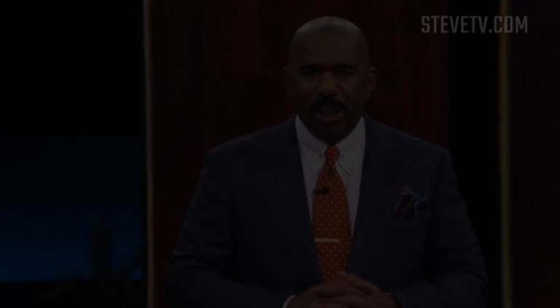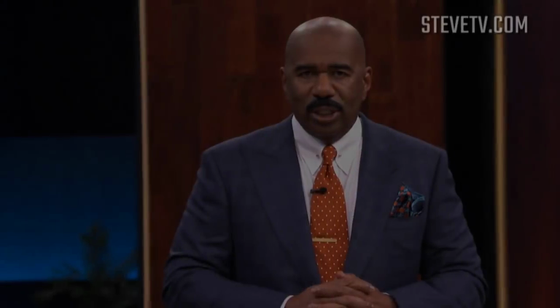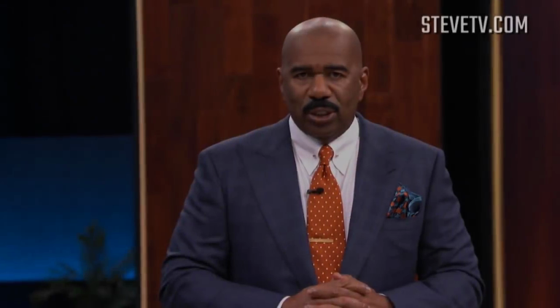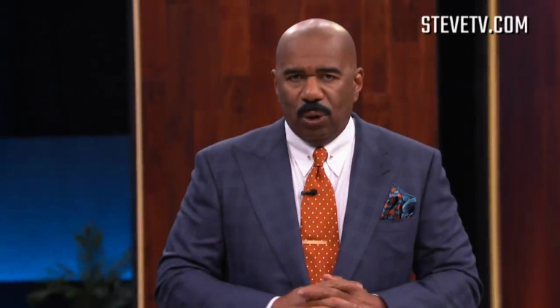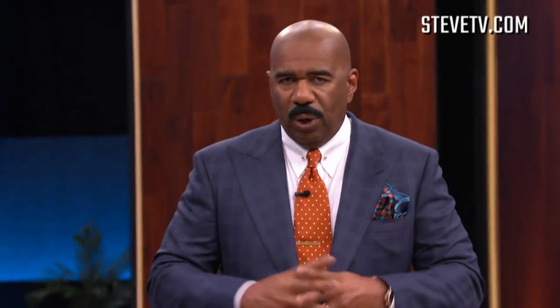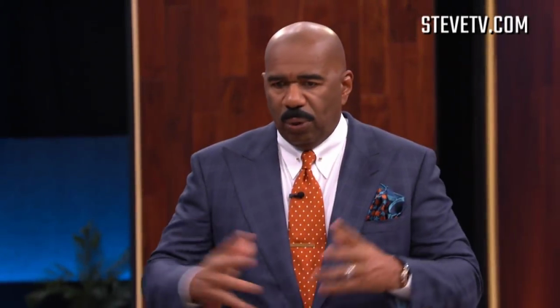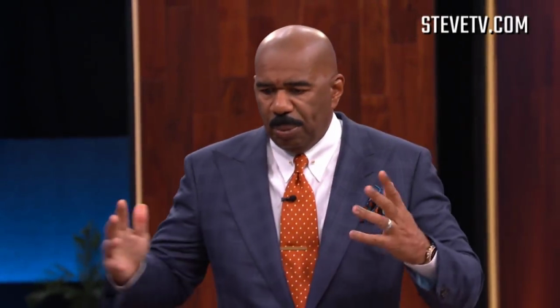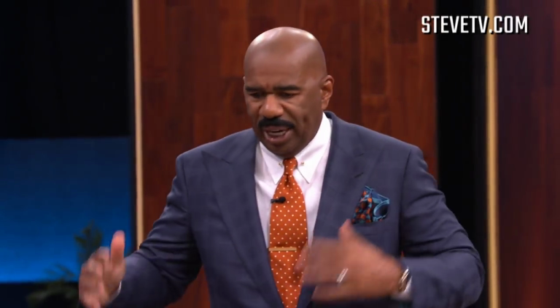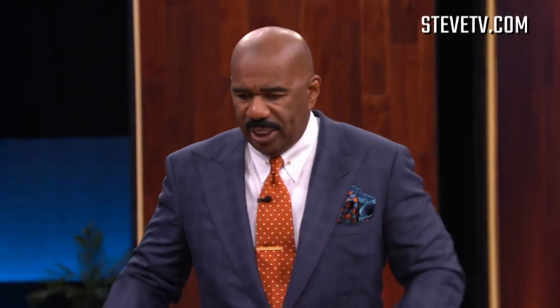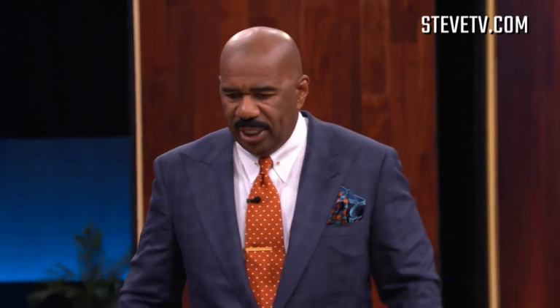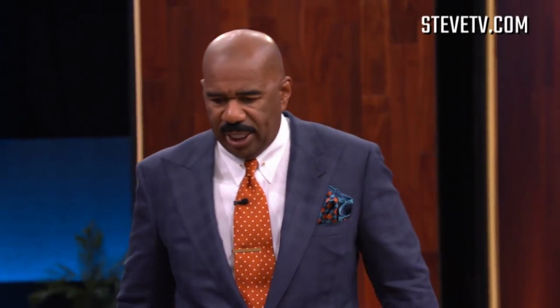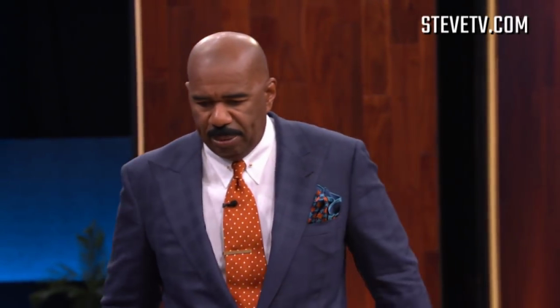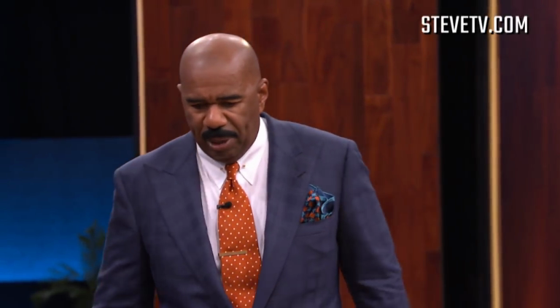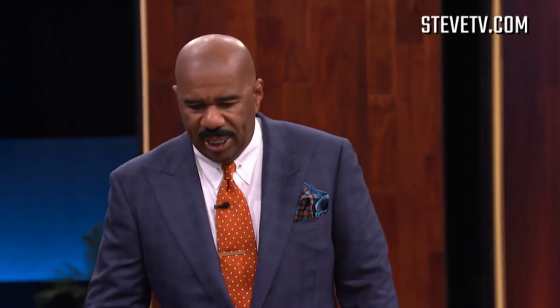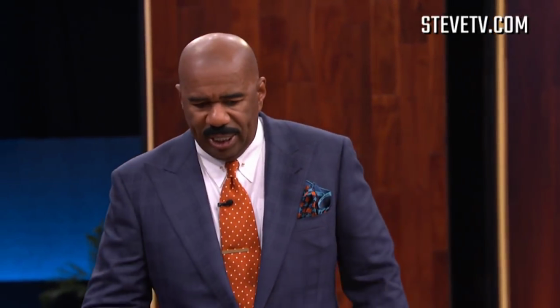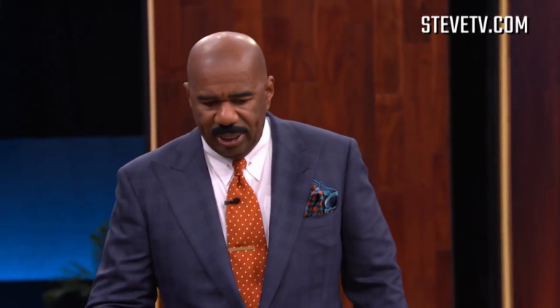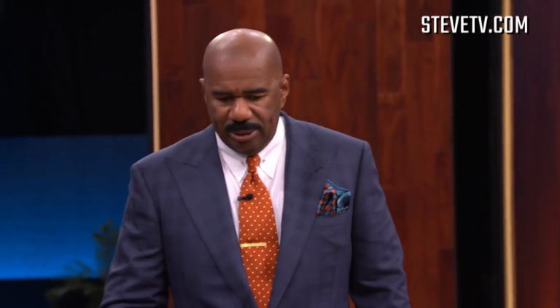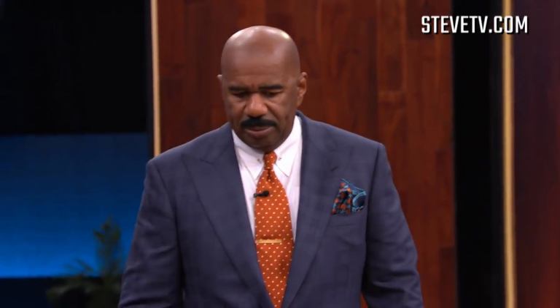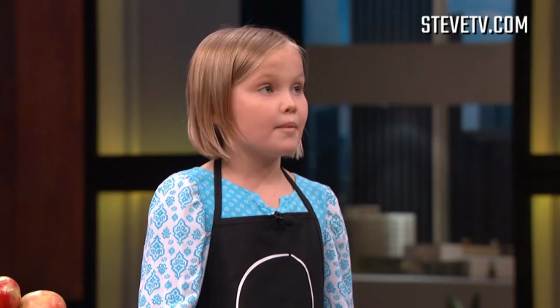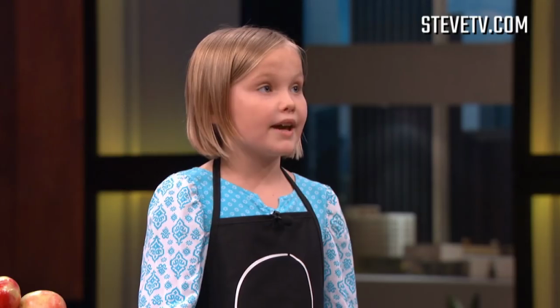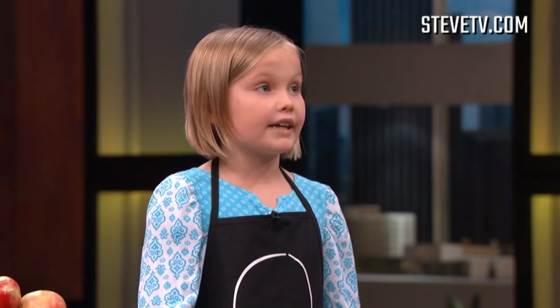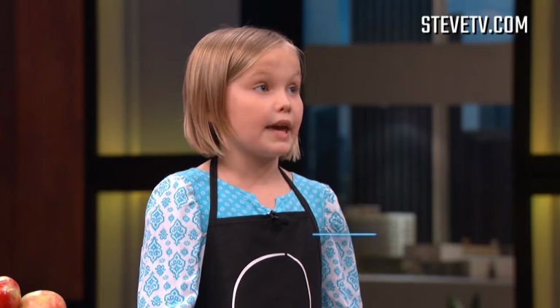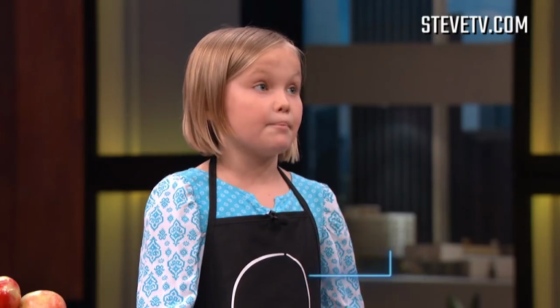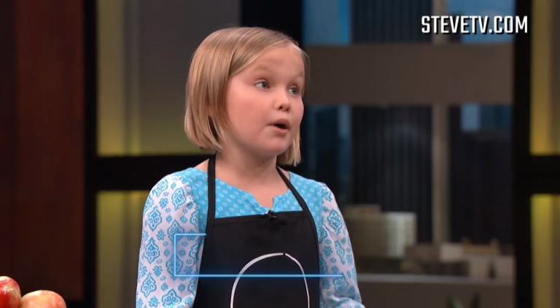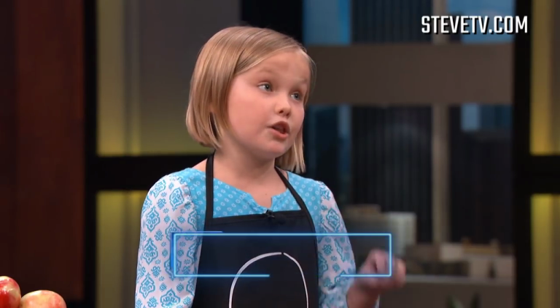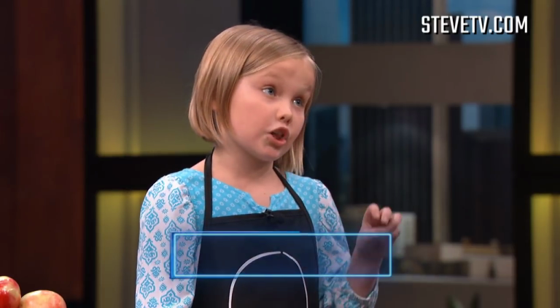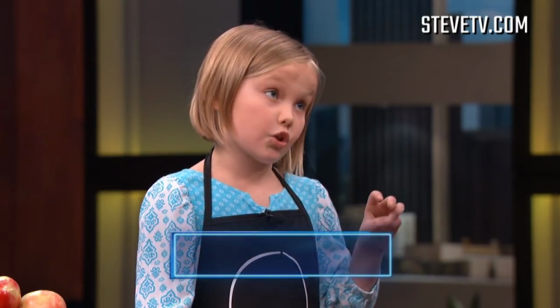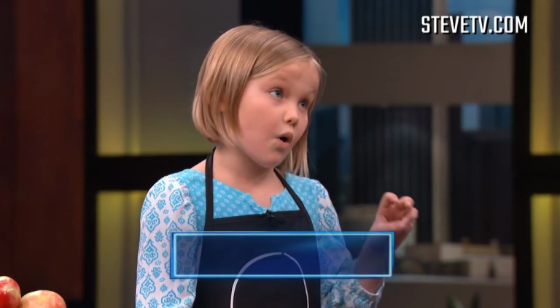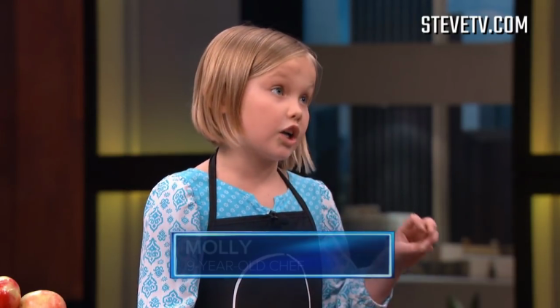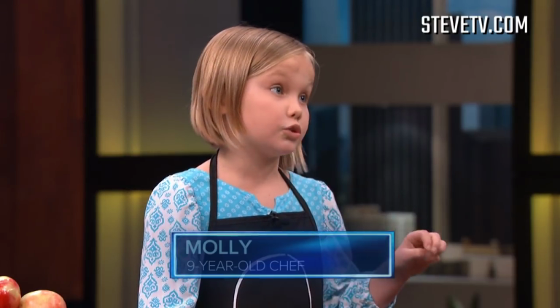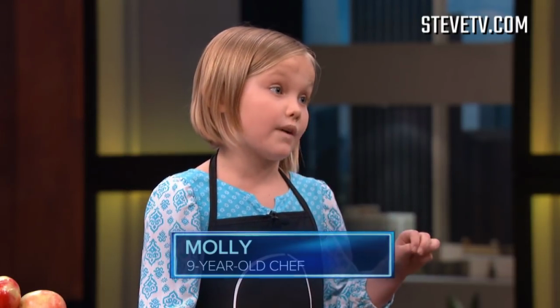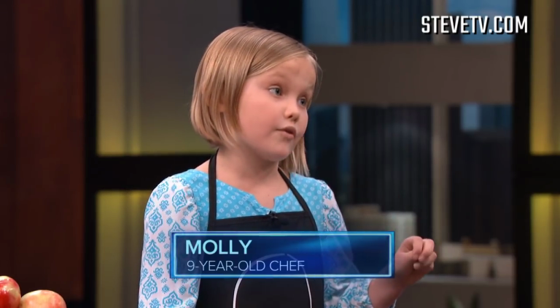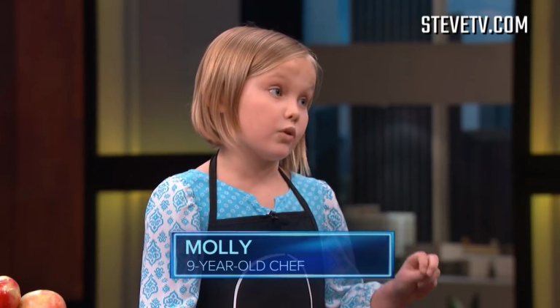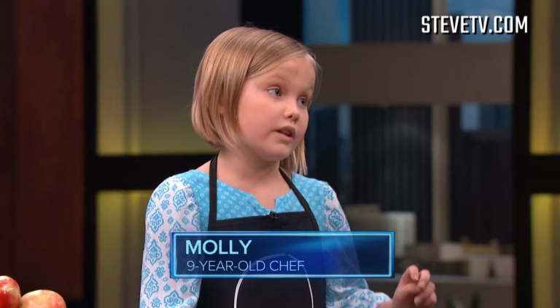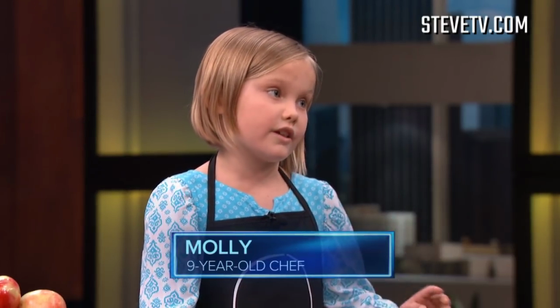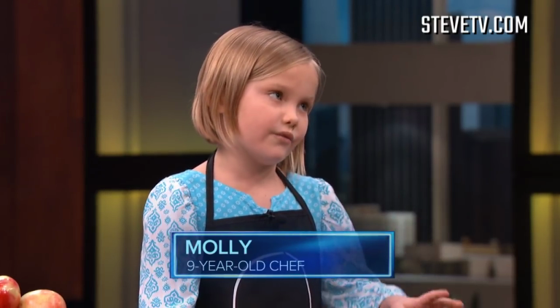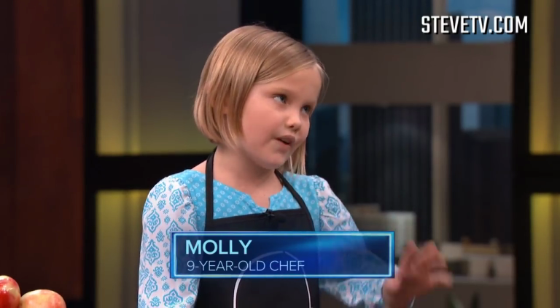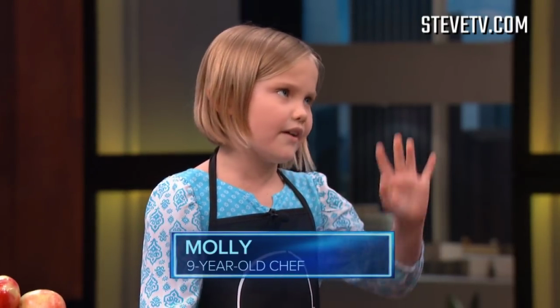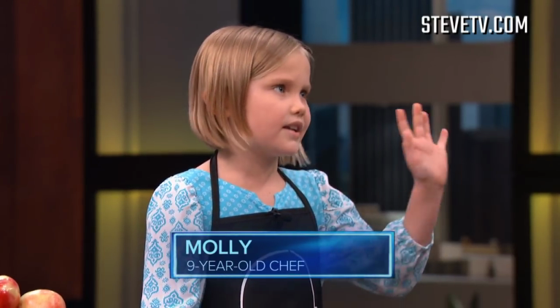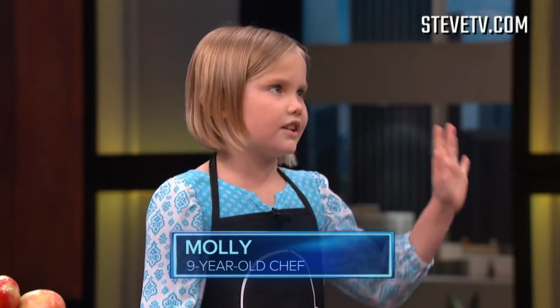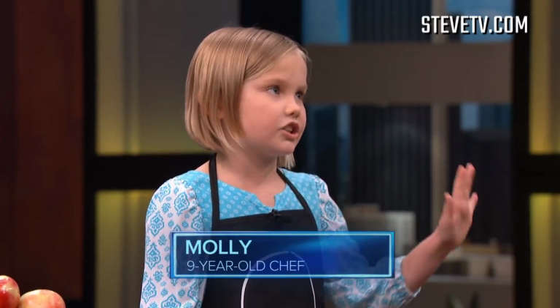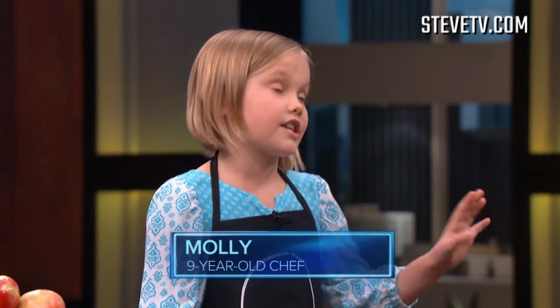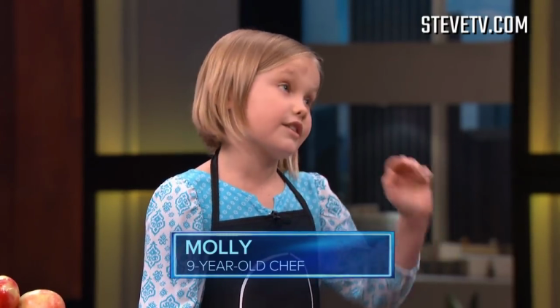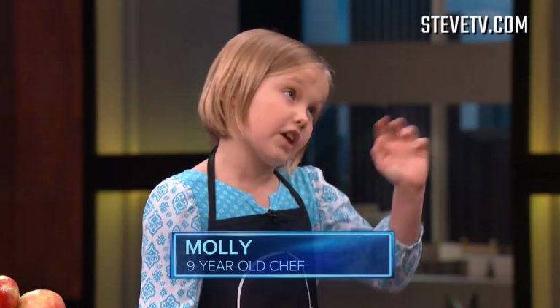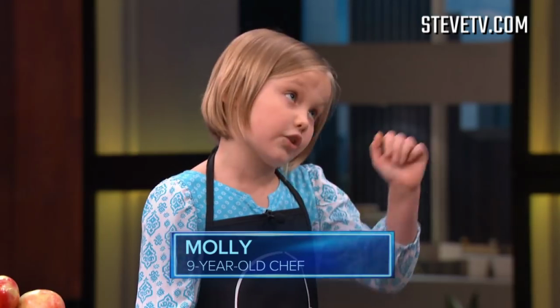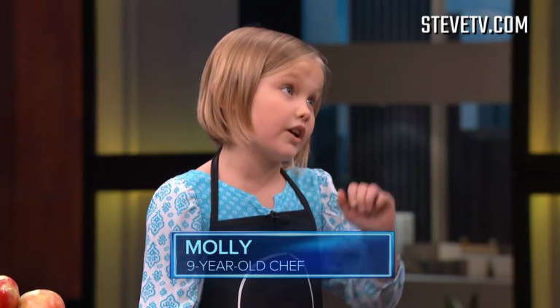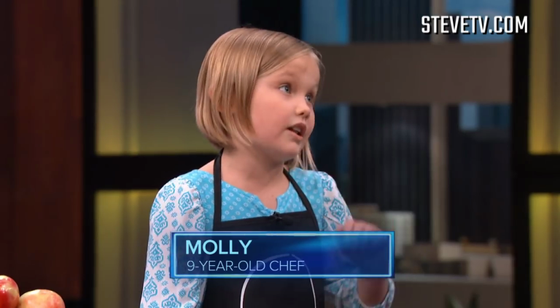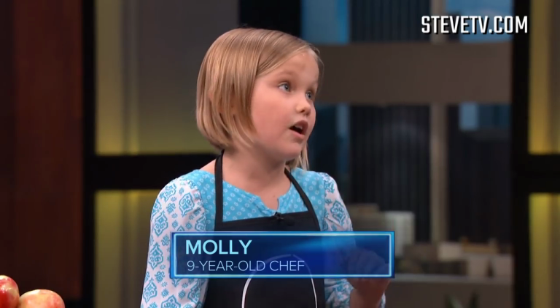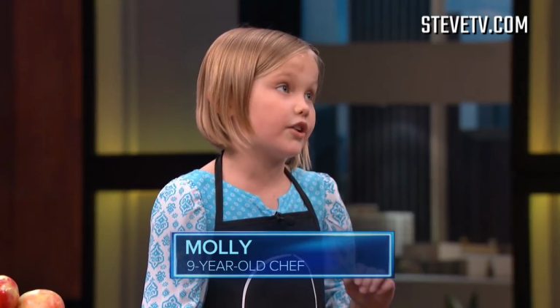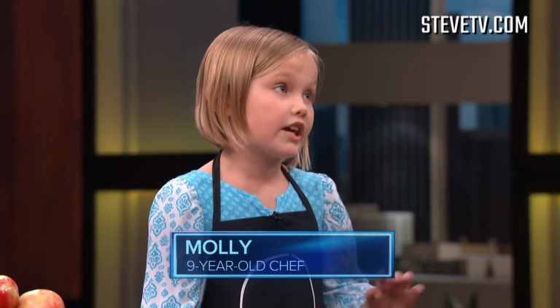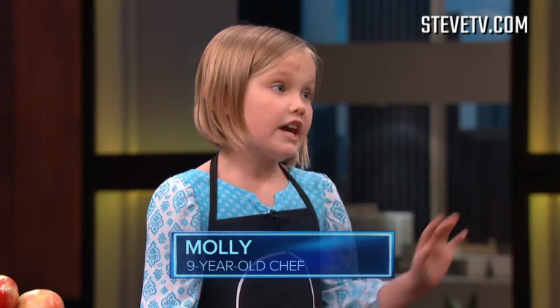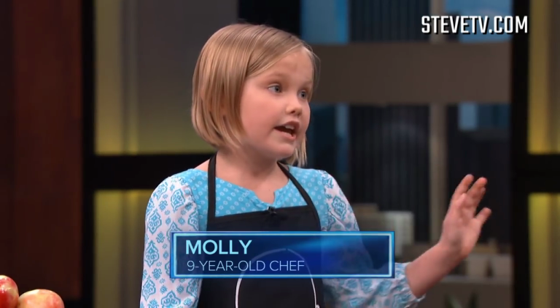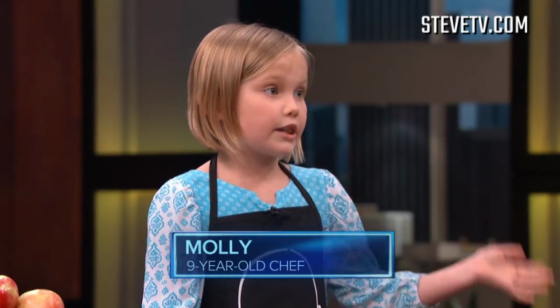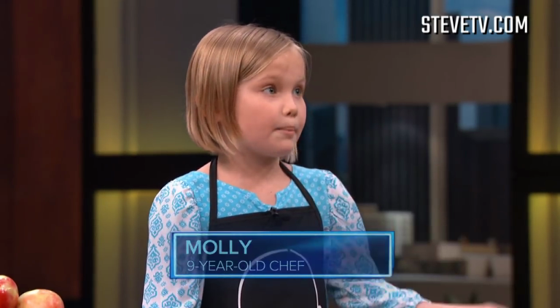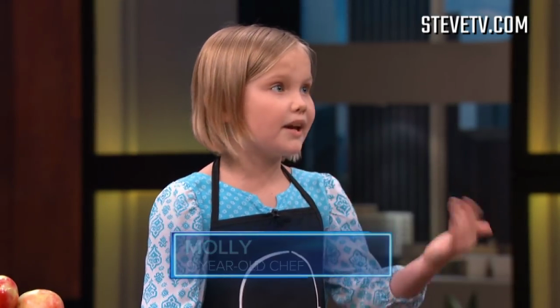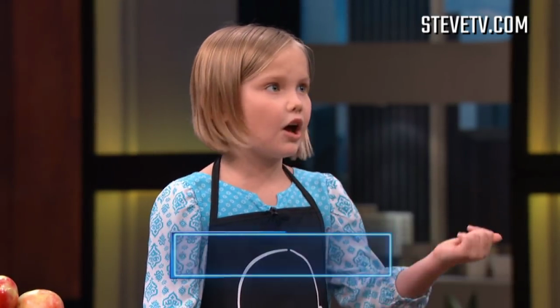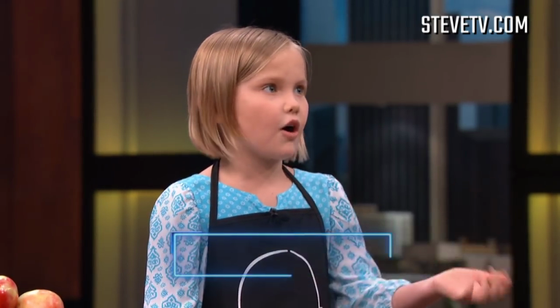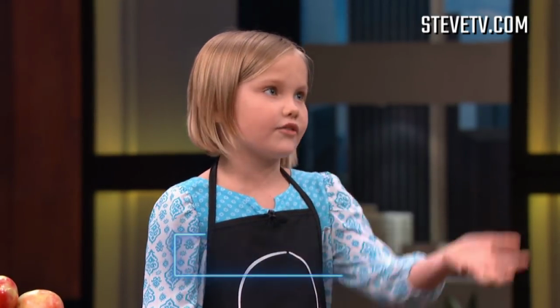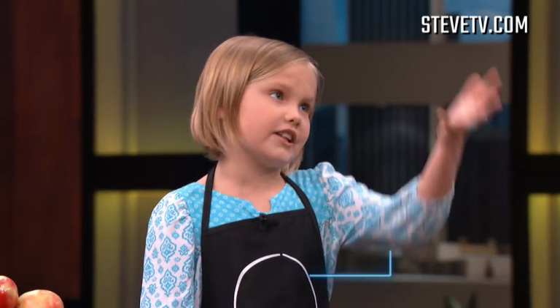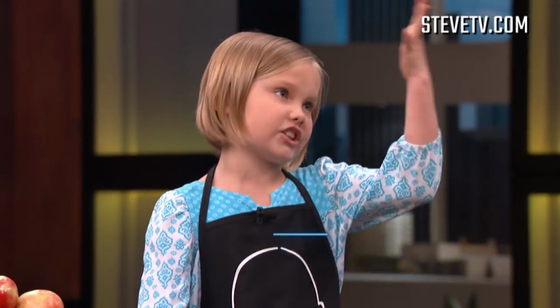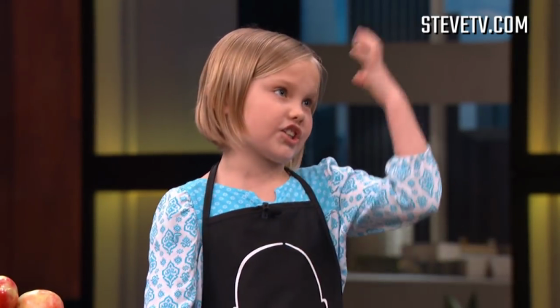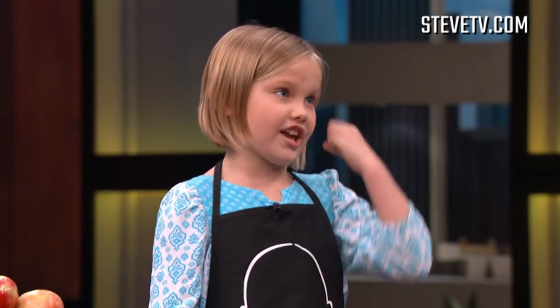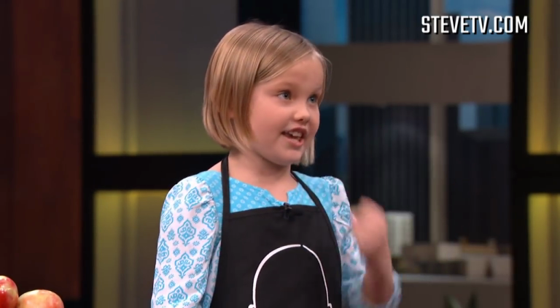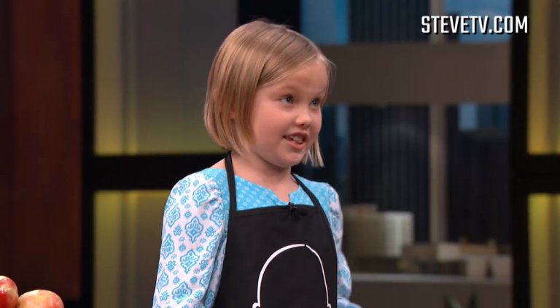So what are we making today, Molly? We are making a butternut squash ravioli. It's very delicious. I think you're gonna love it. It's a pillow of deliciousness.